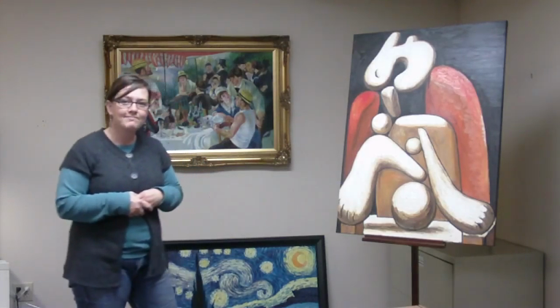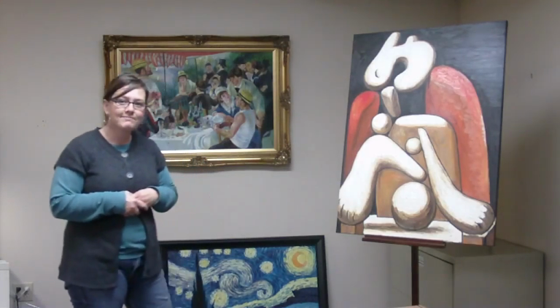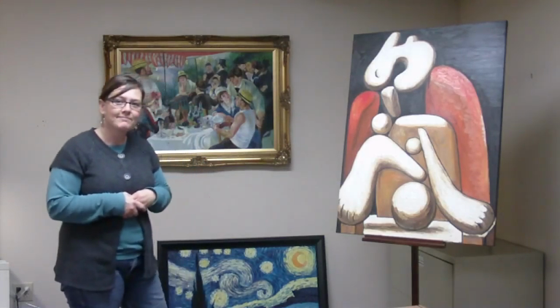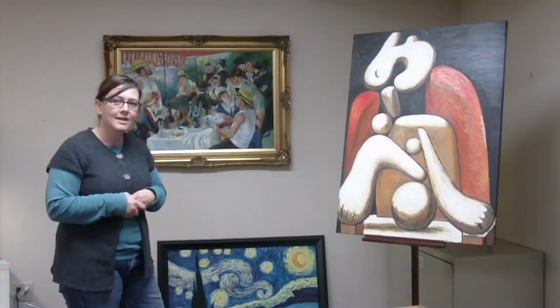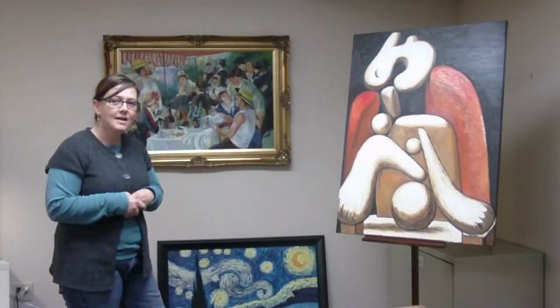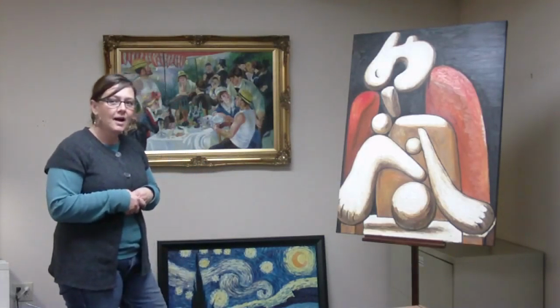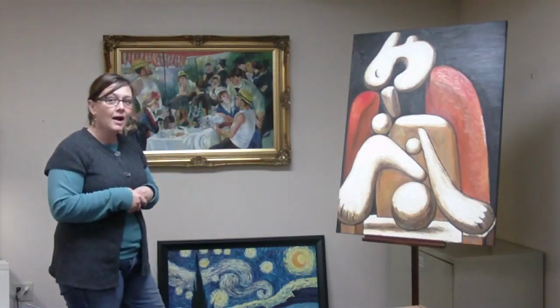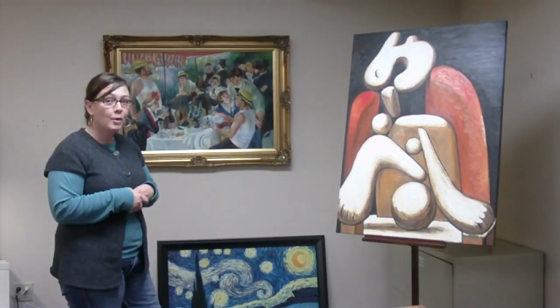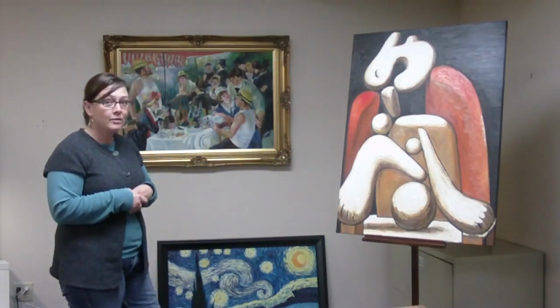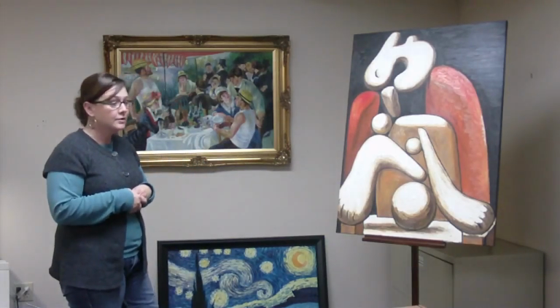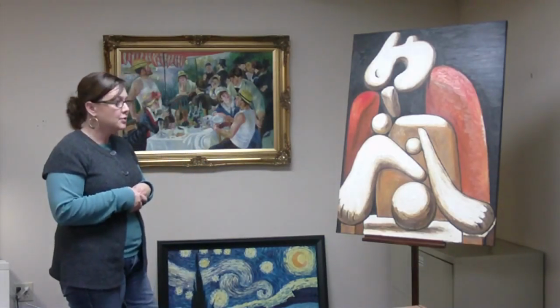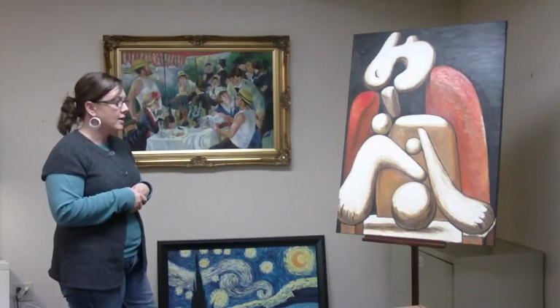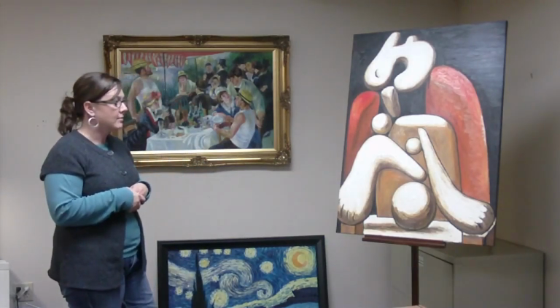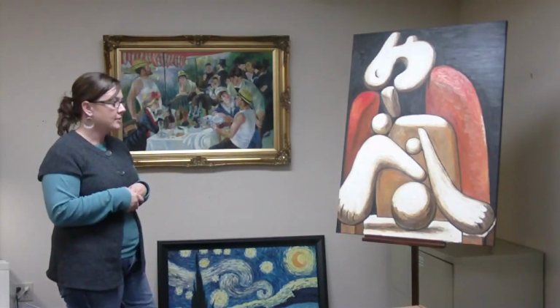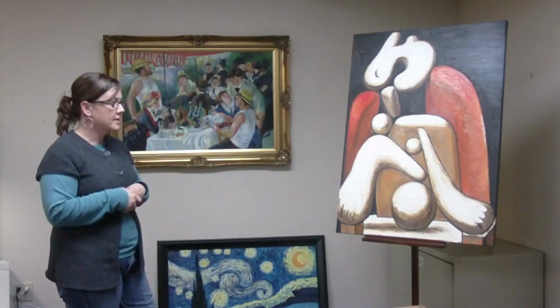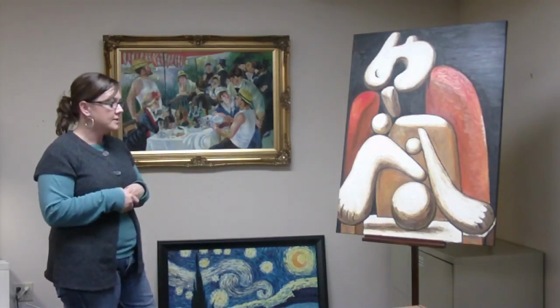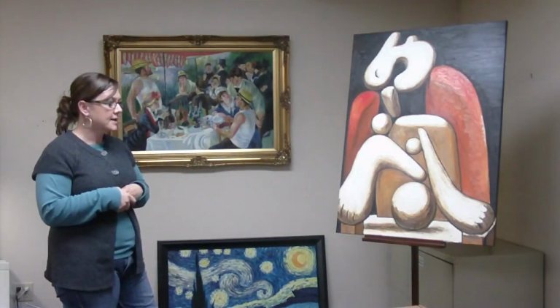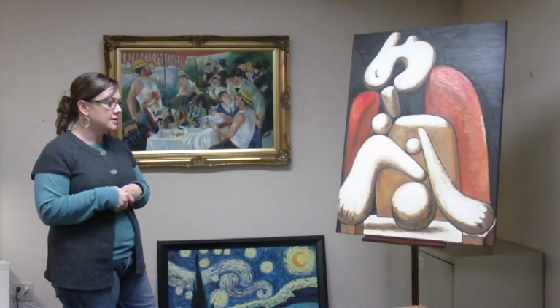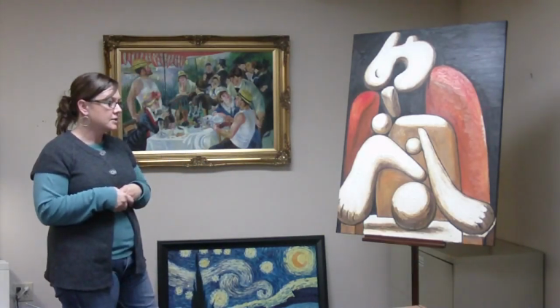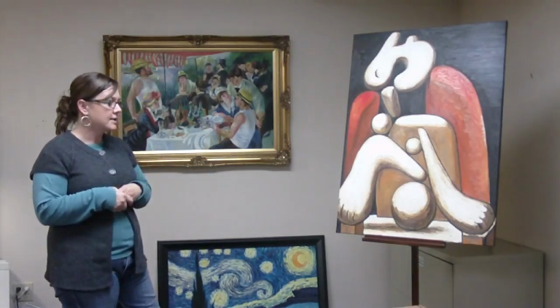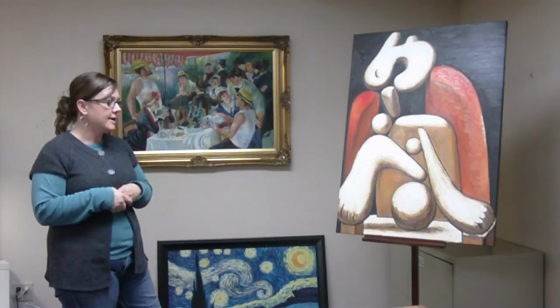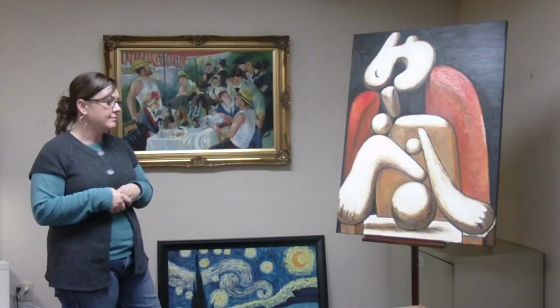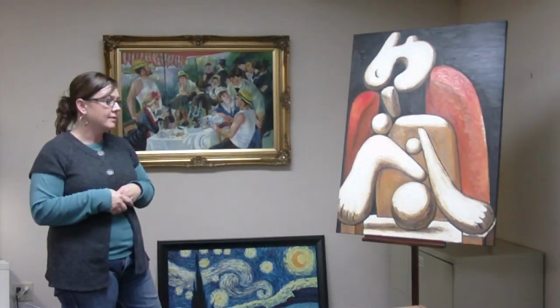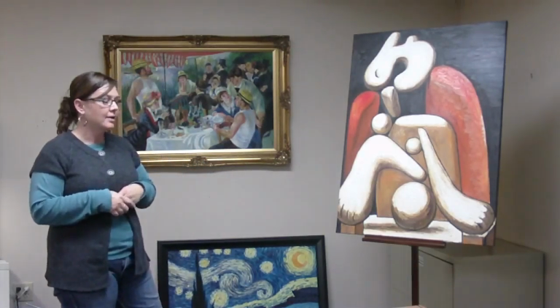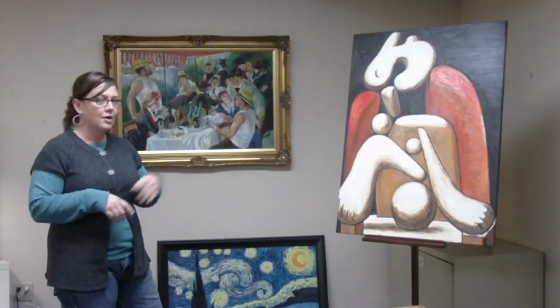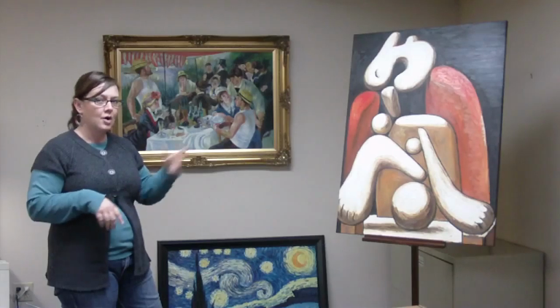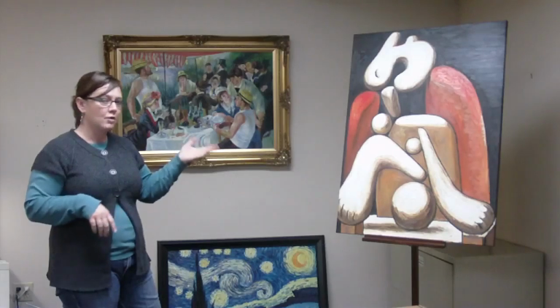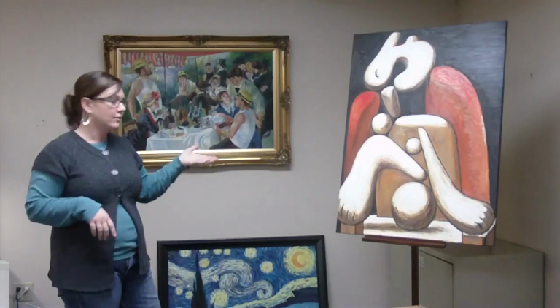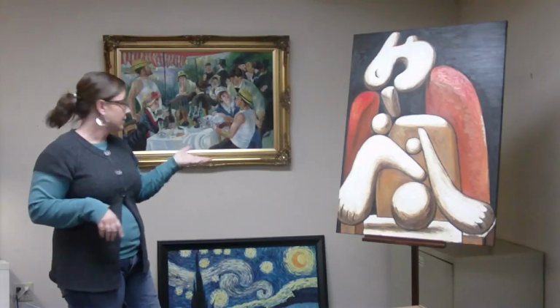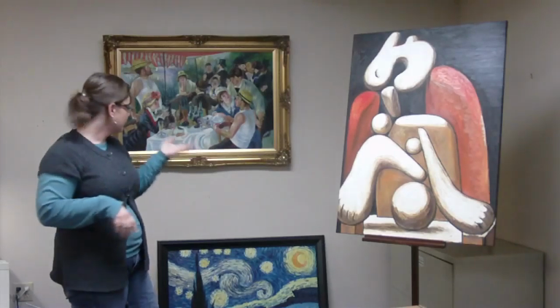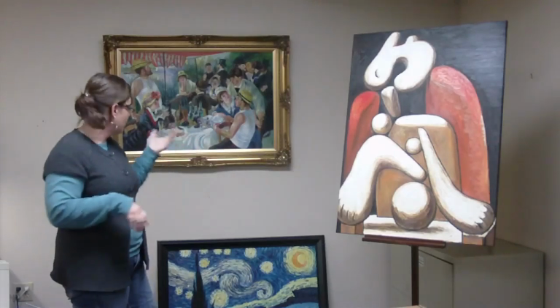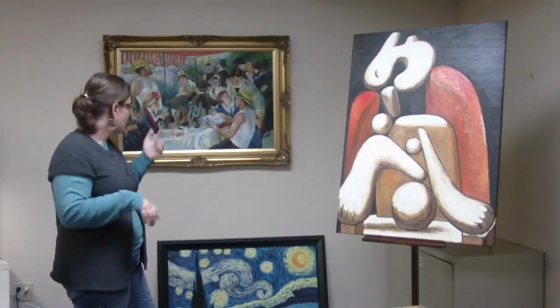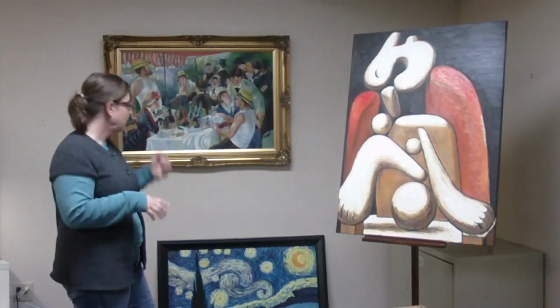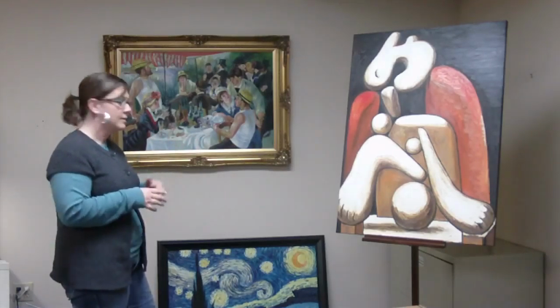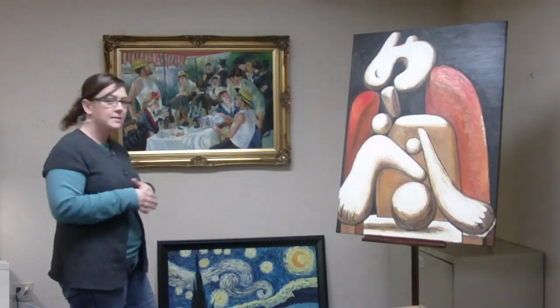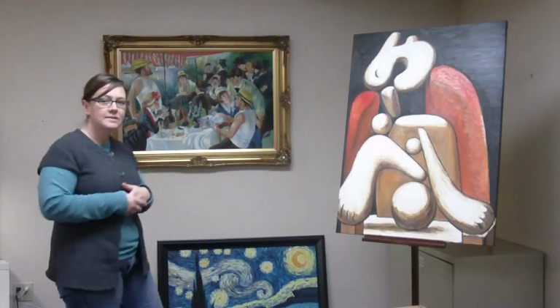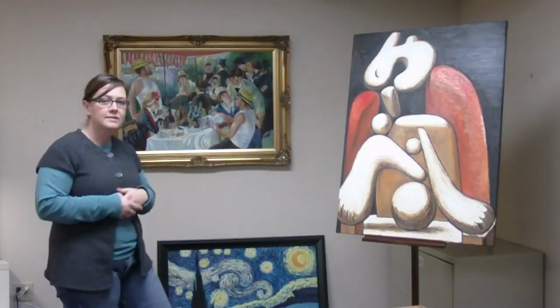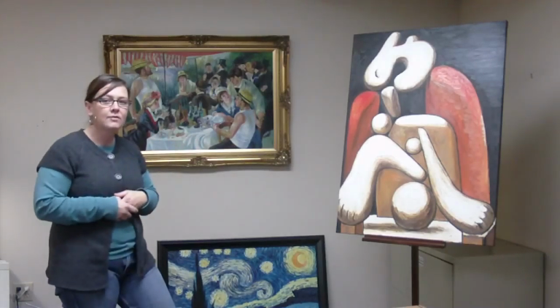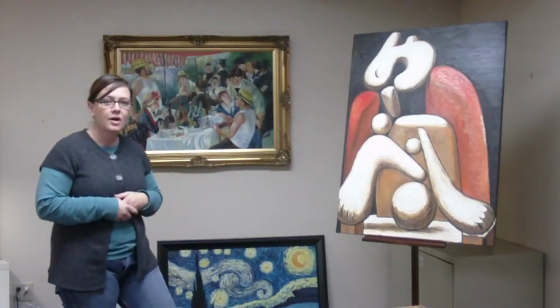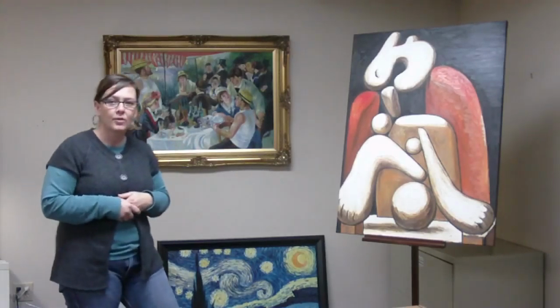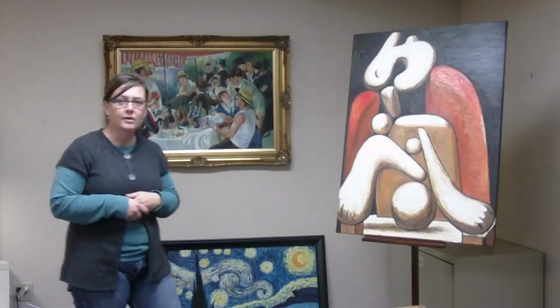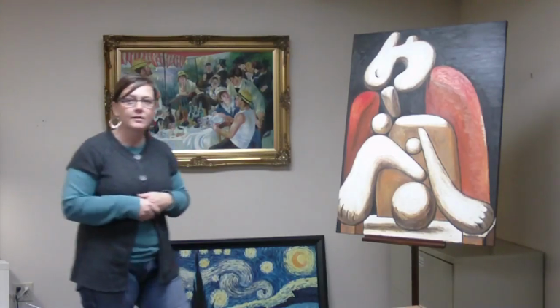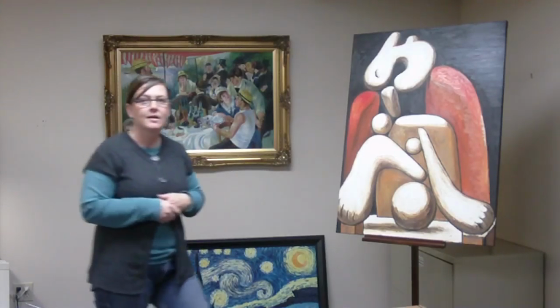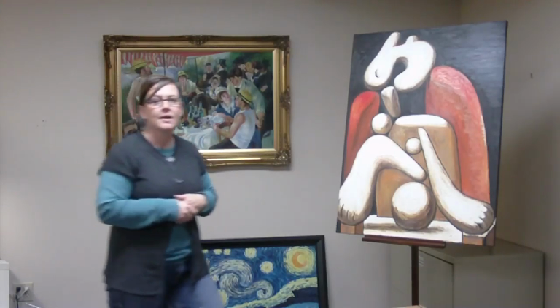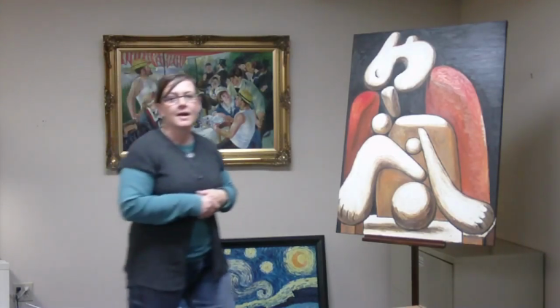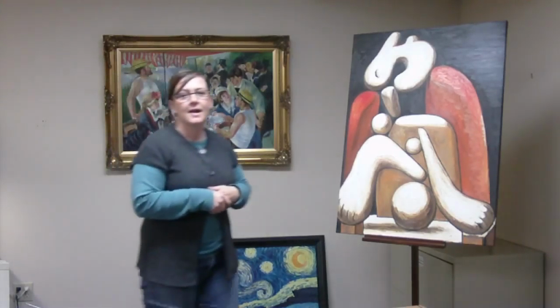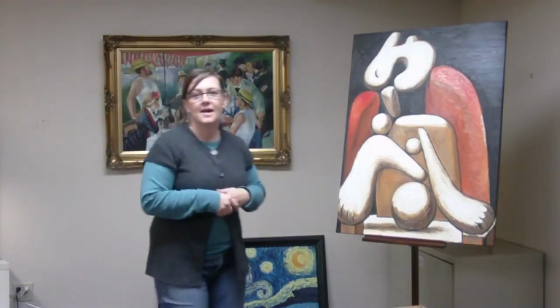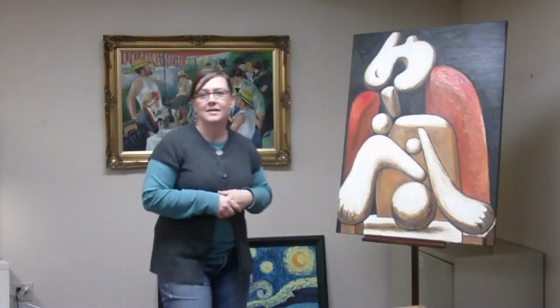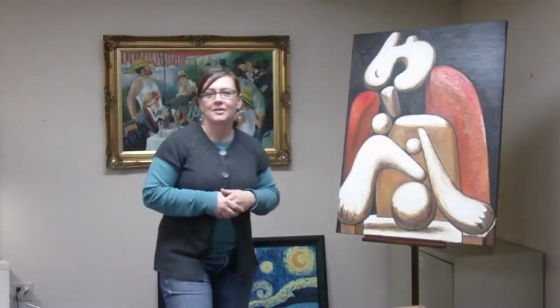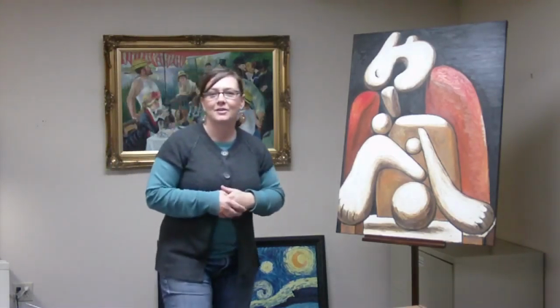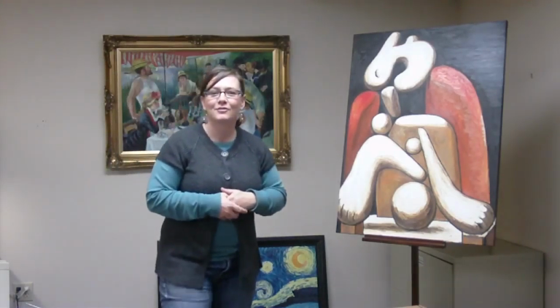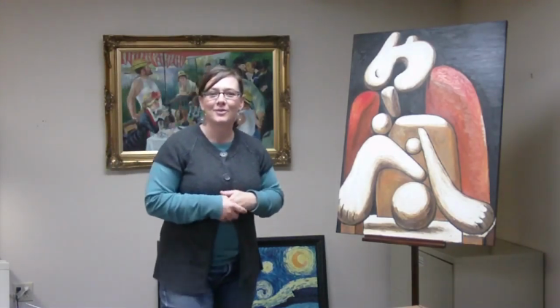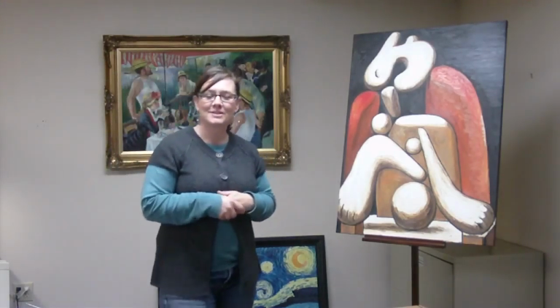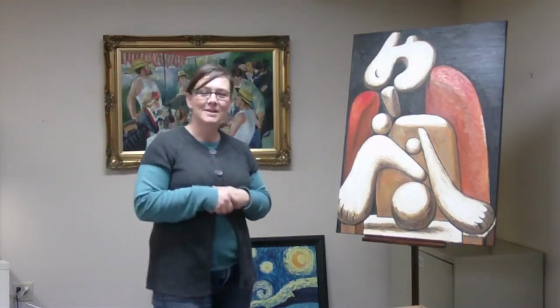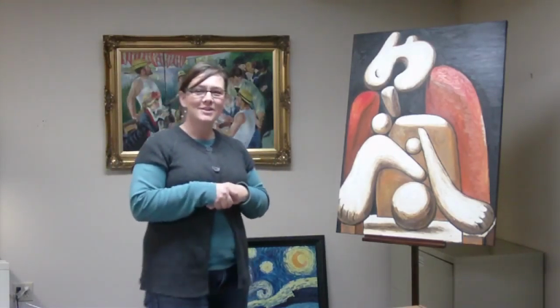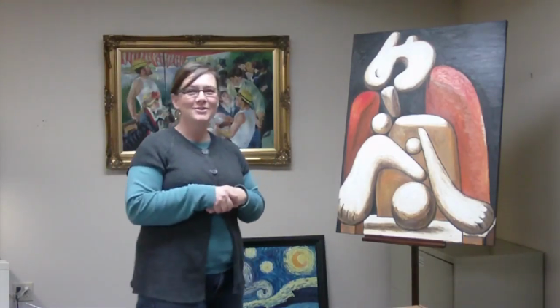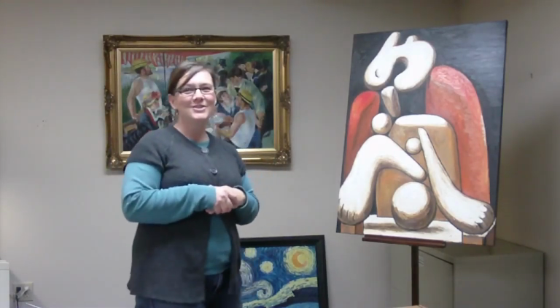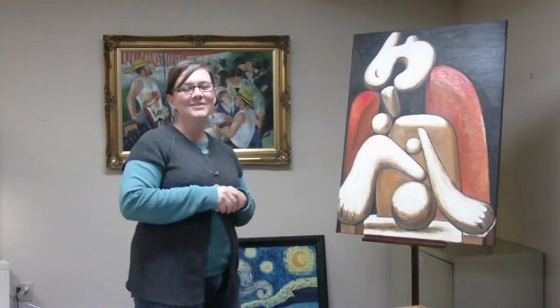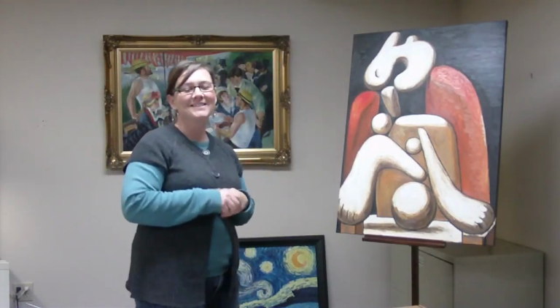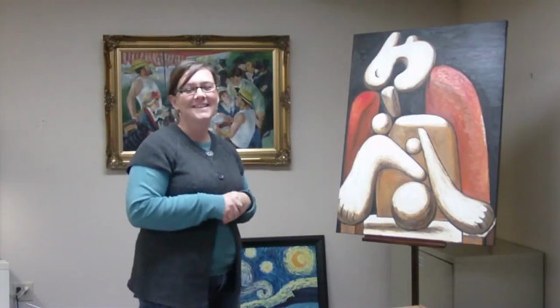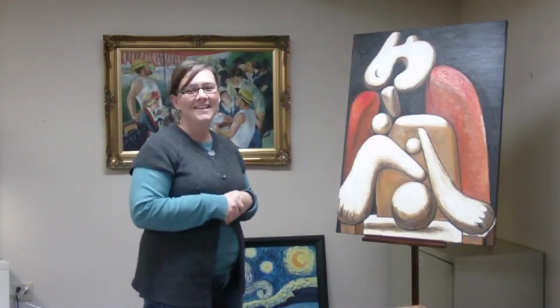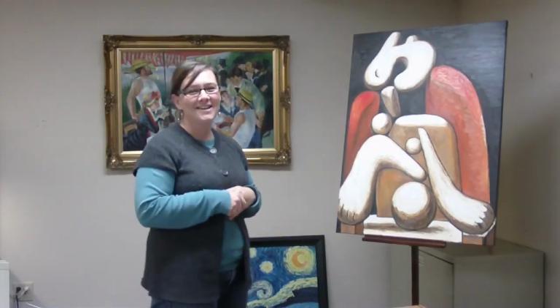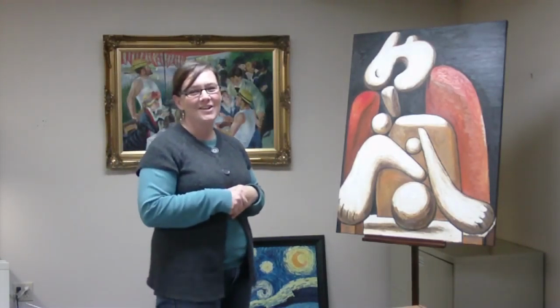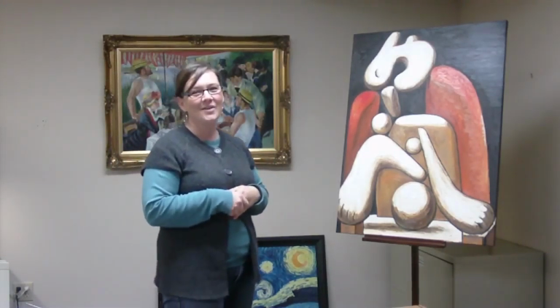I hope you've enjoyed my presentation today over all three pieces of artwork, and I look forward to meeting you soon. Thank you.